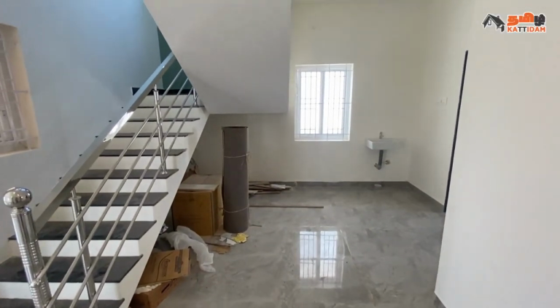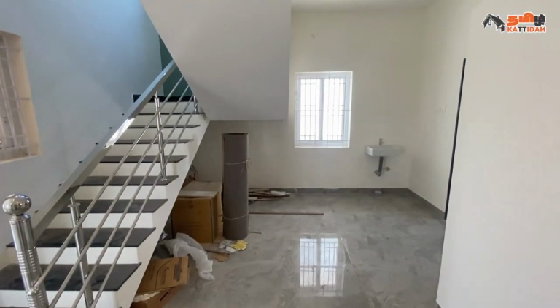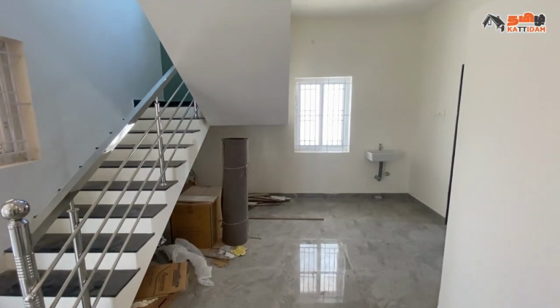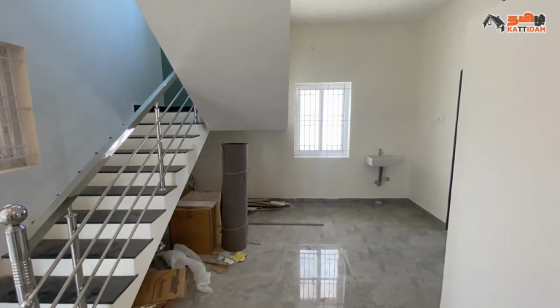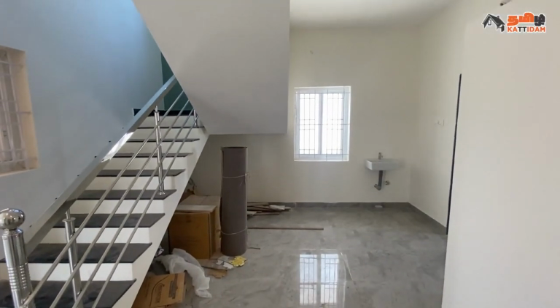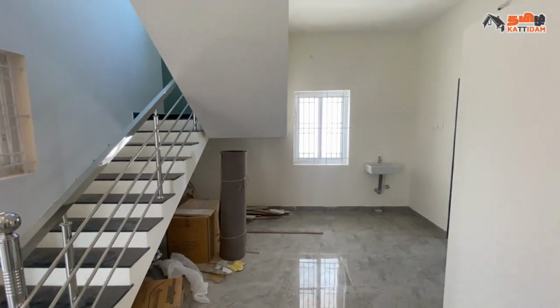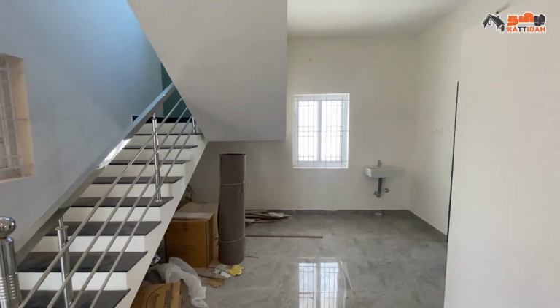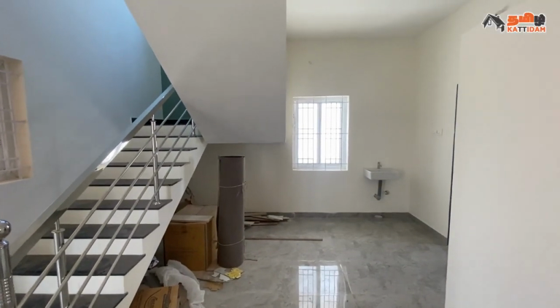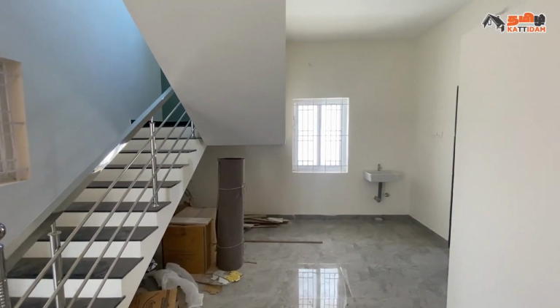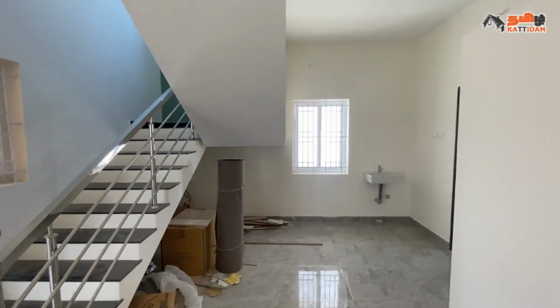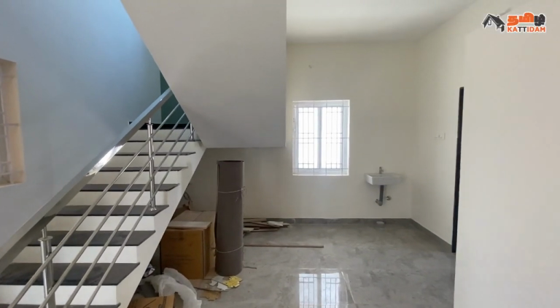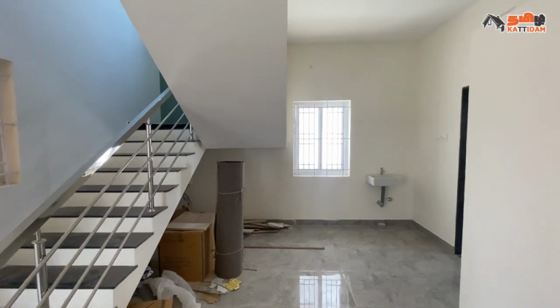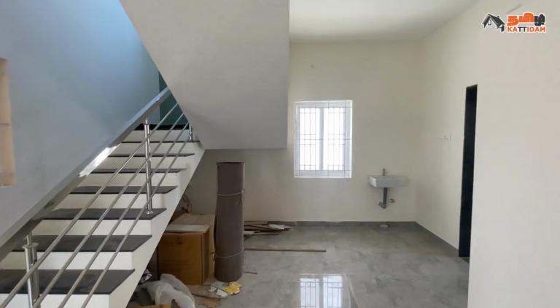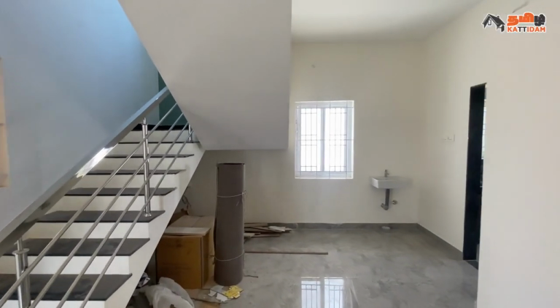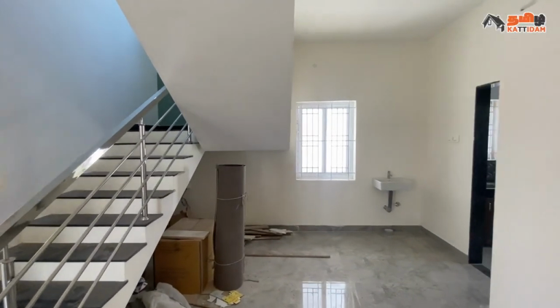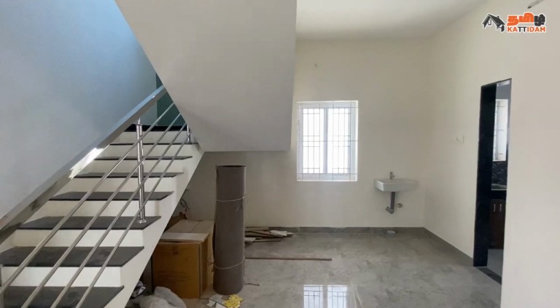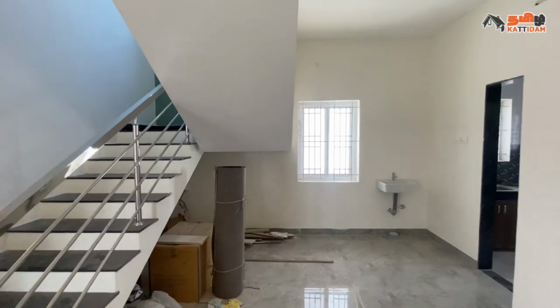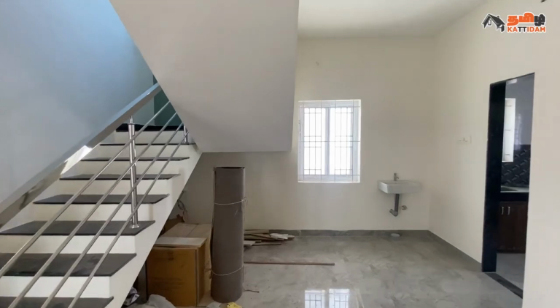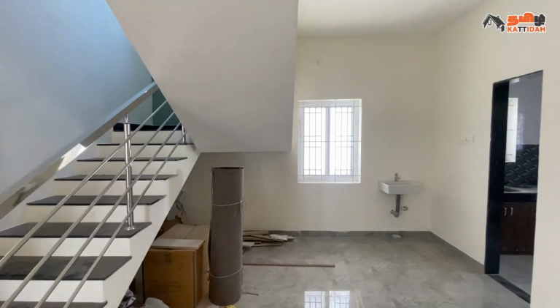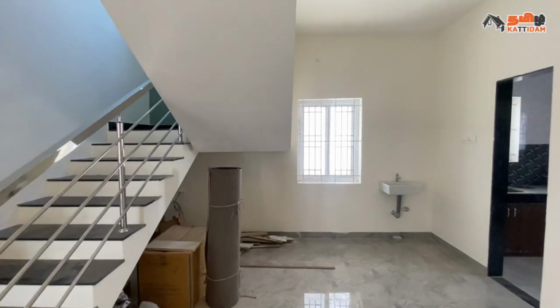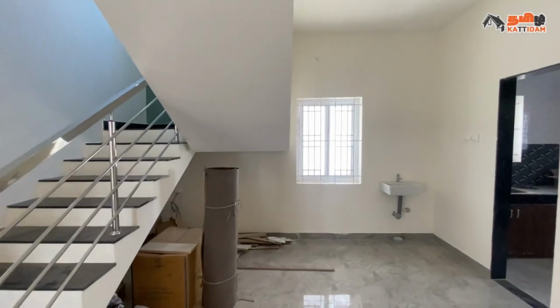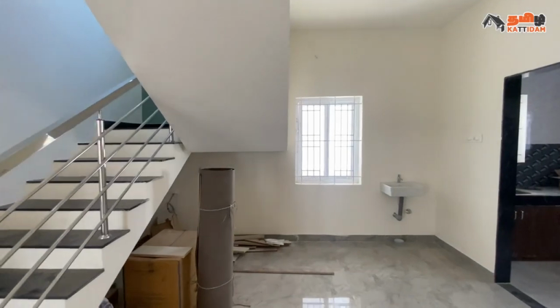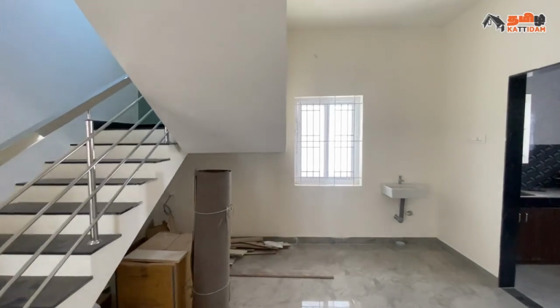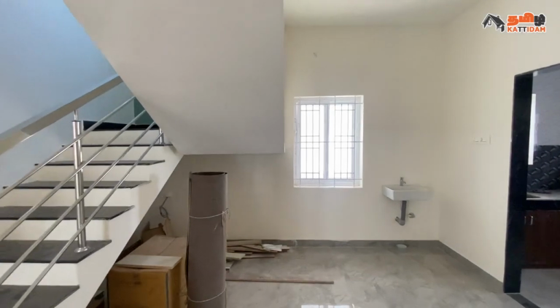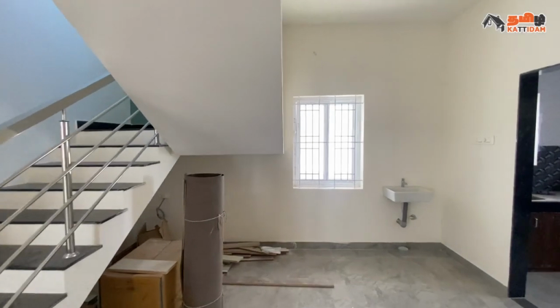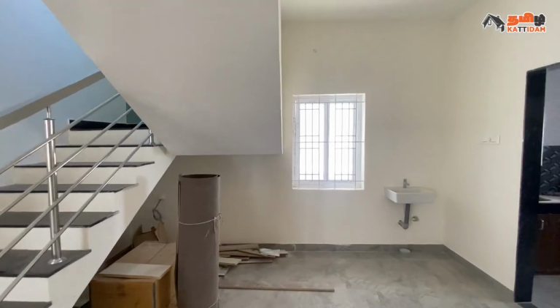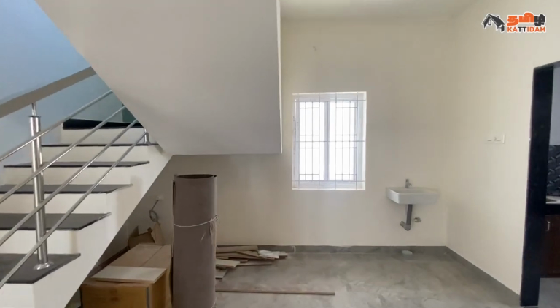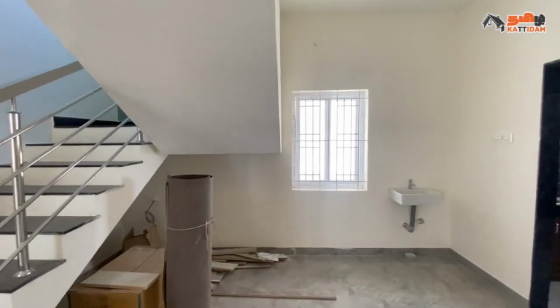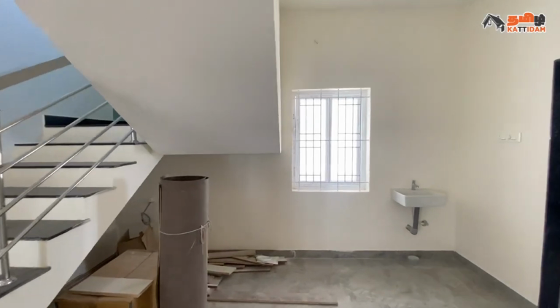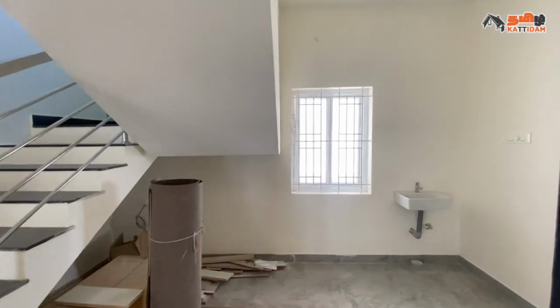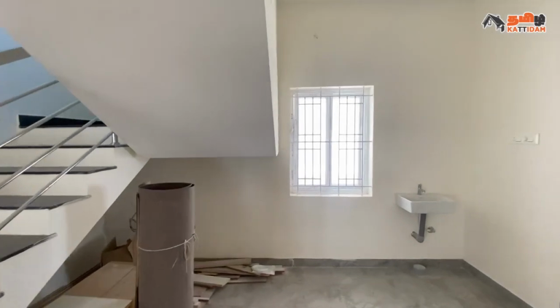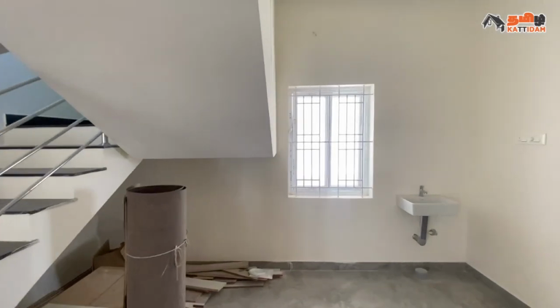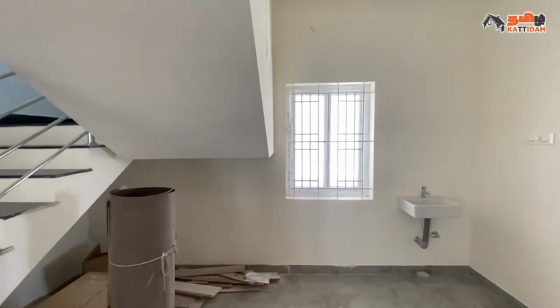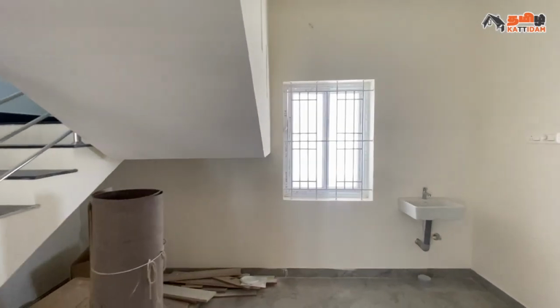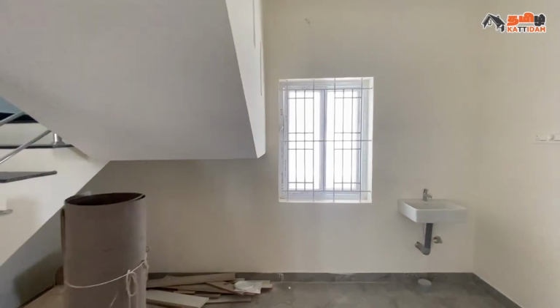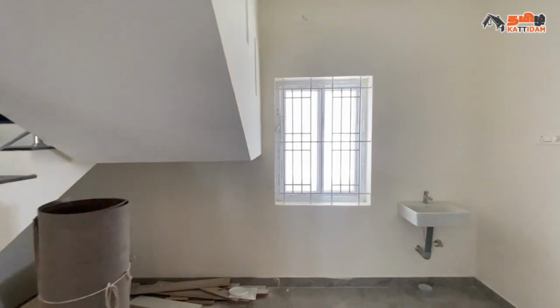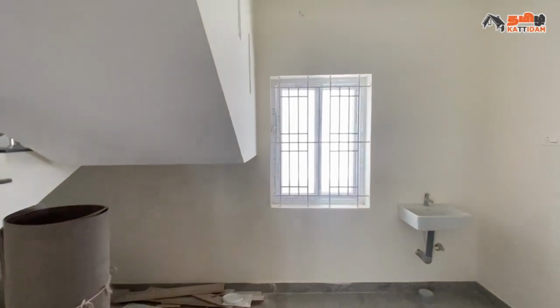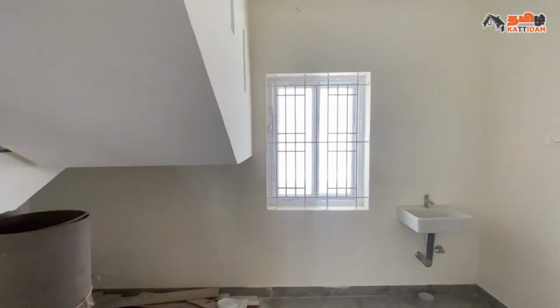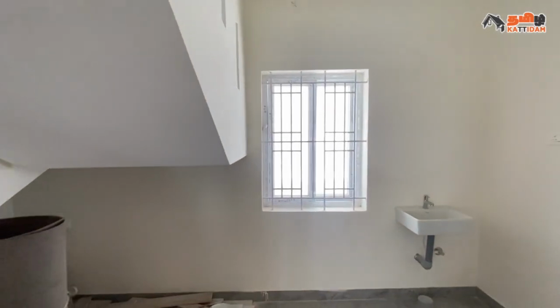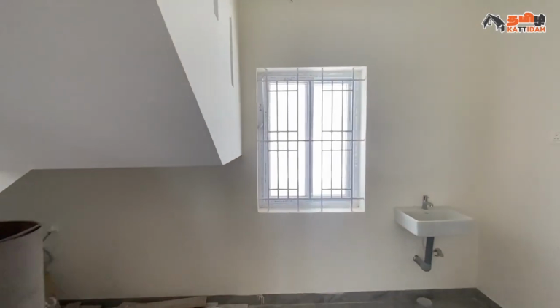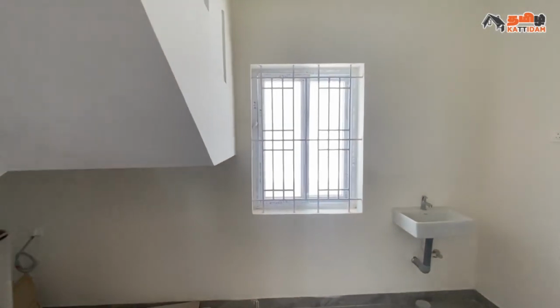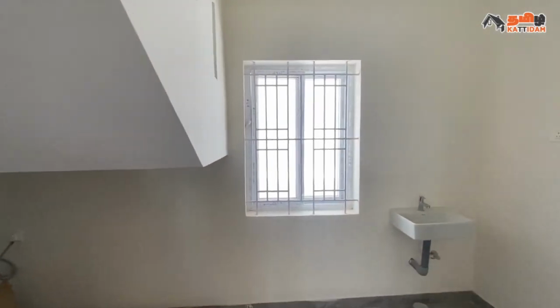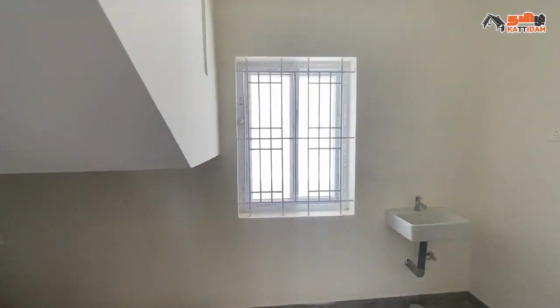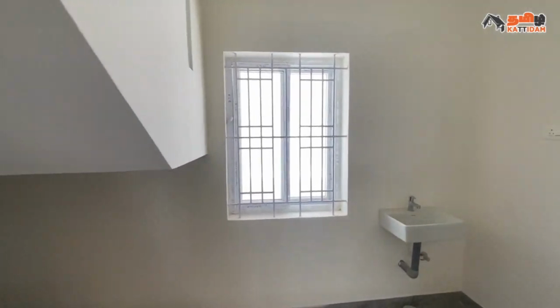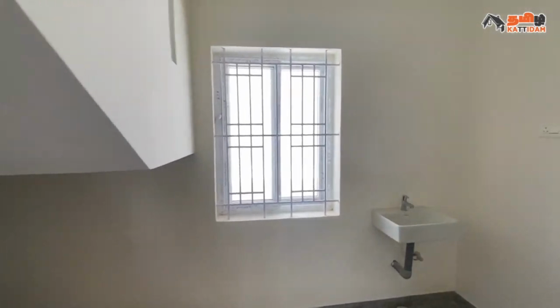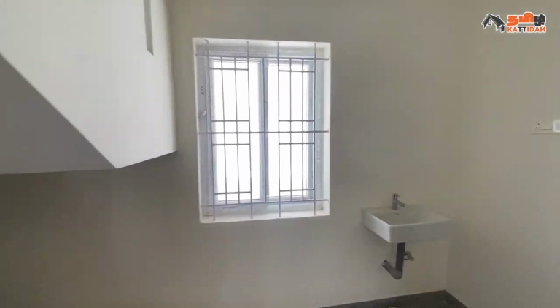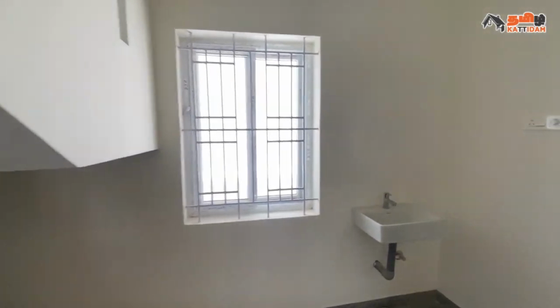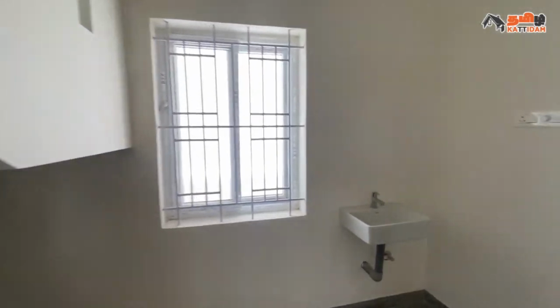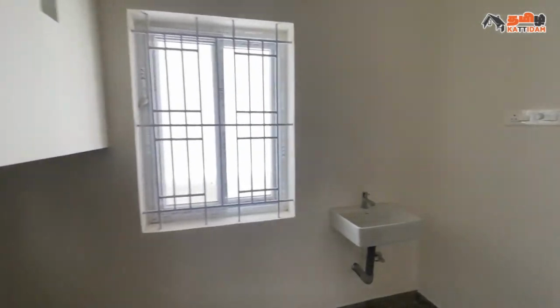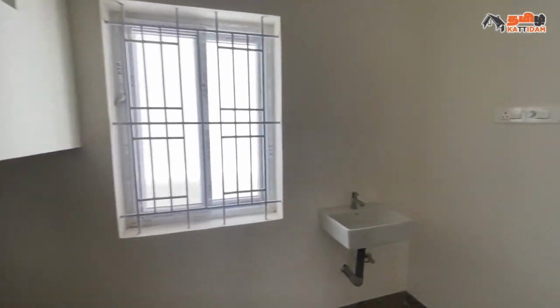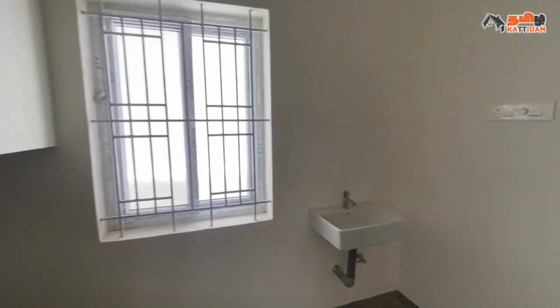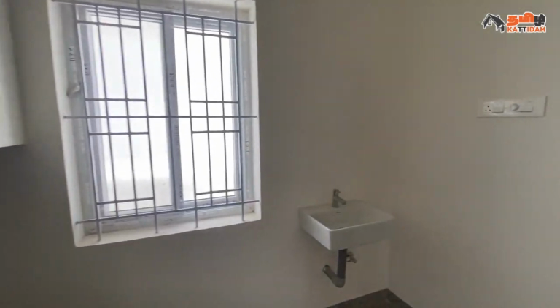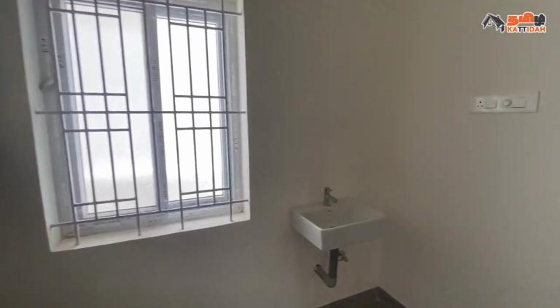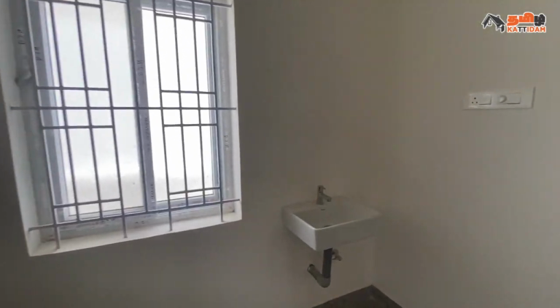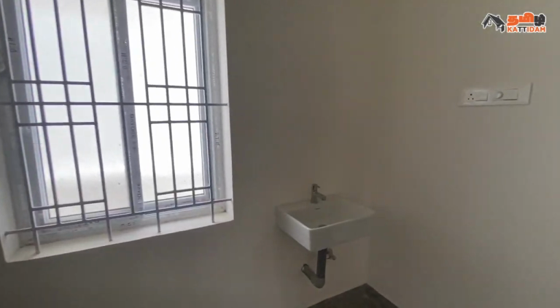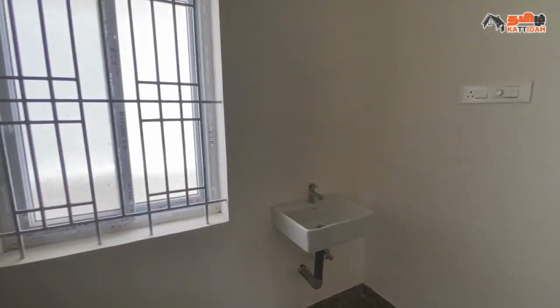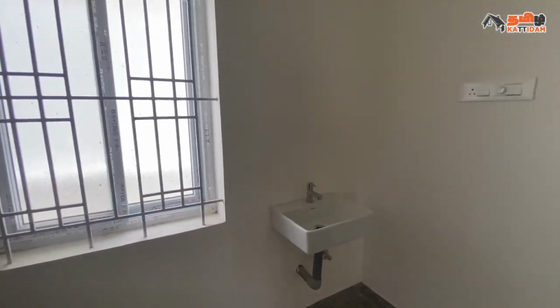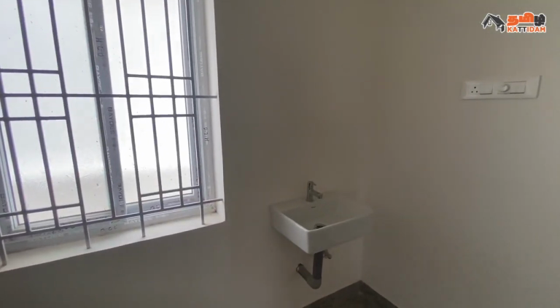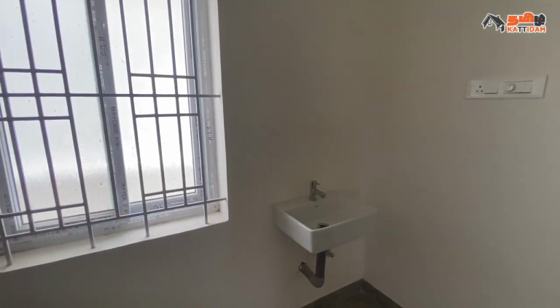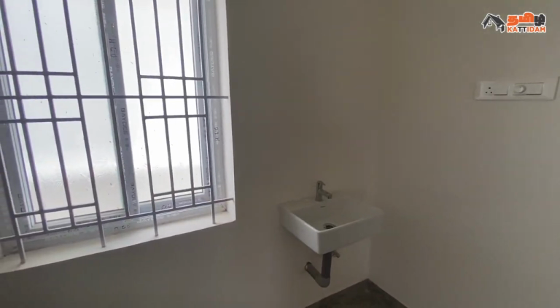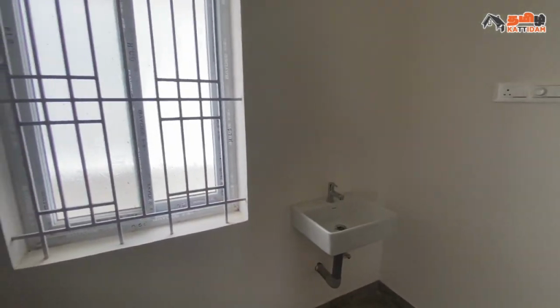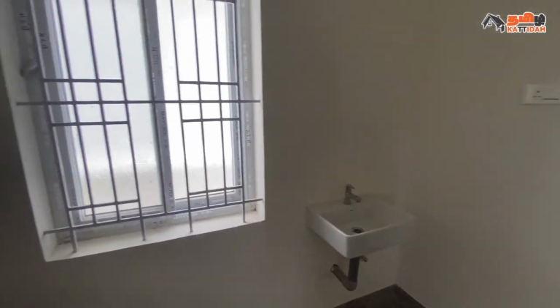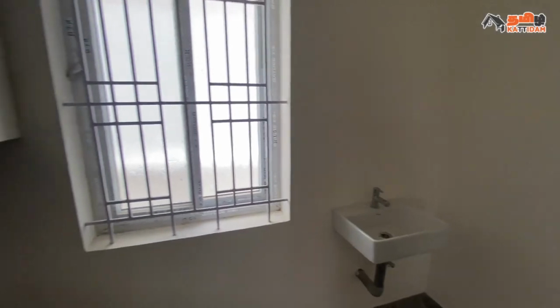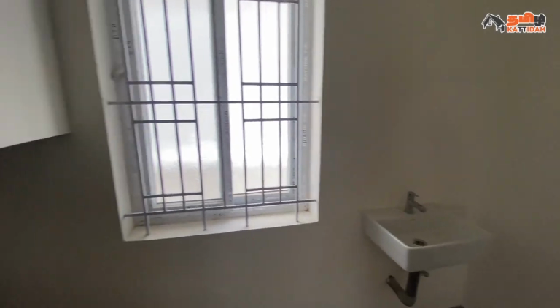Now we are going to see the dining space. We are going to see the size of this dining space. The floor has ceramic tiles, and there is ventilation, a window, and a washbasin.